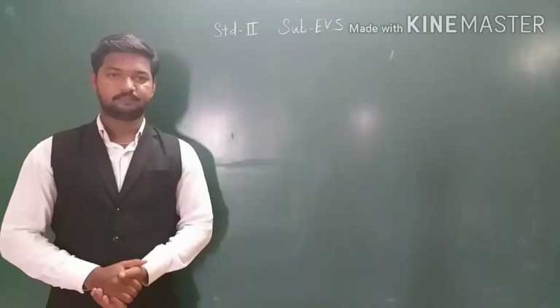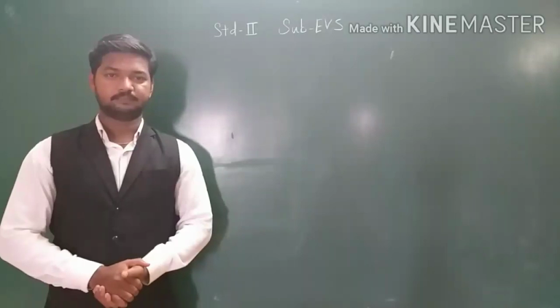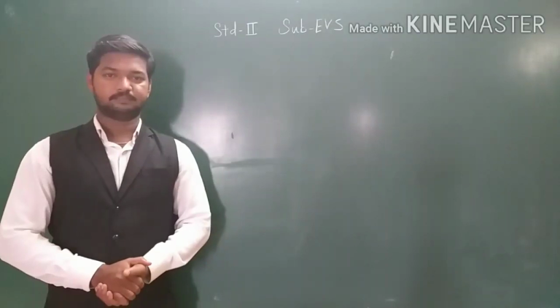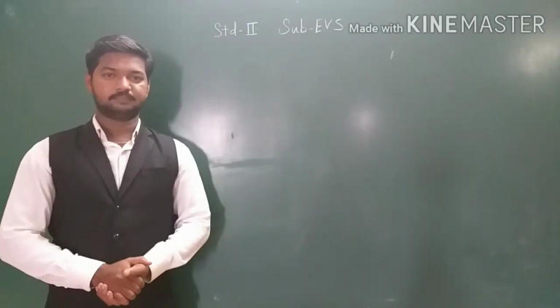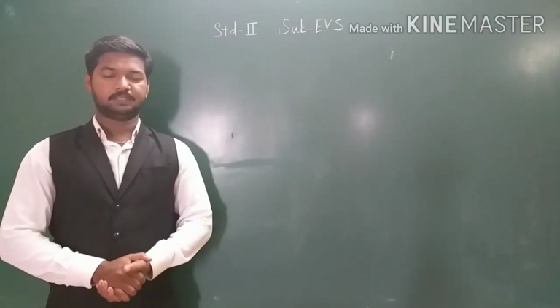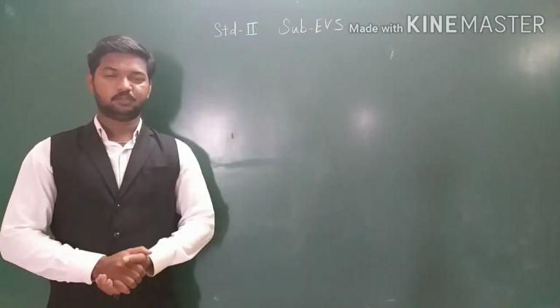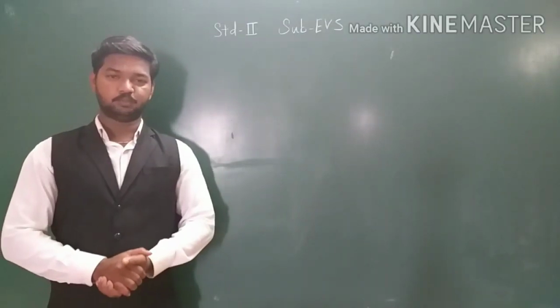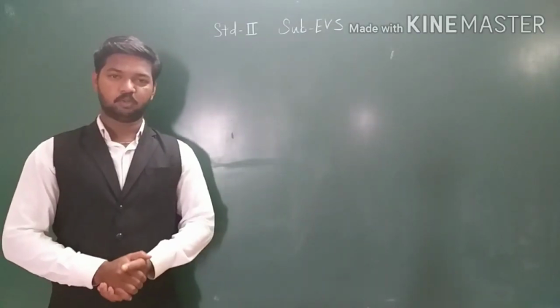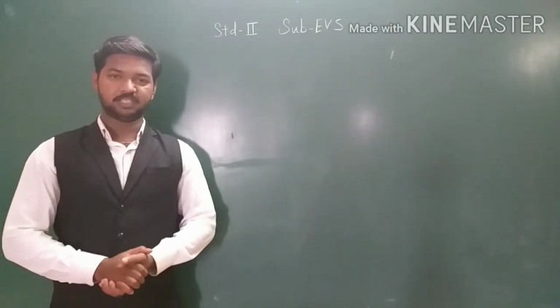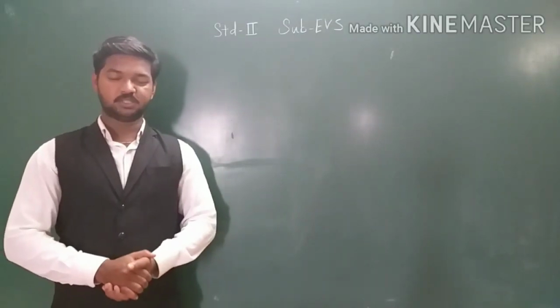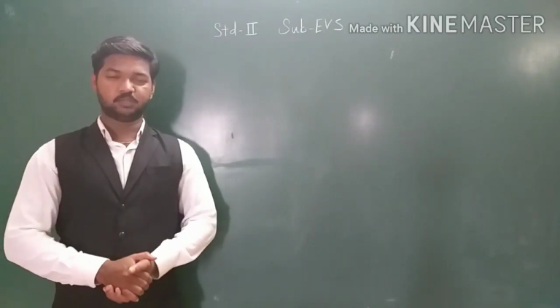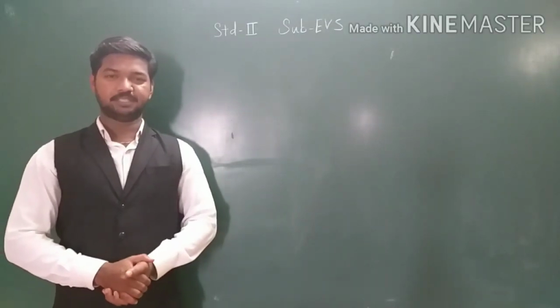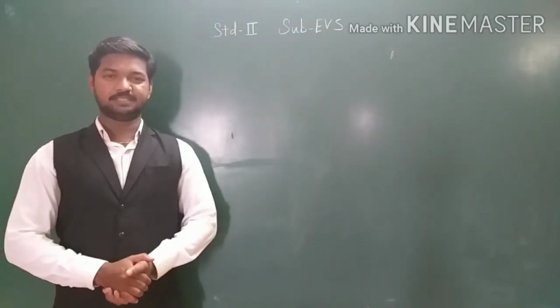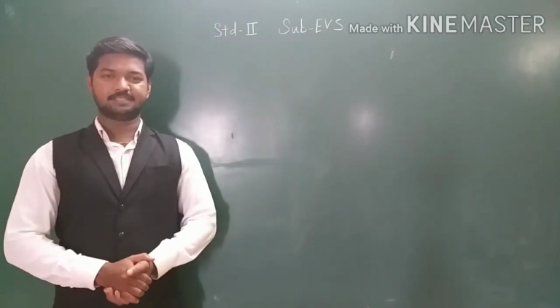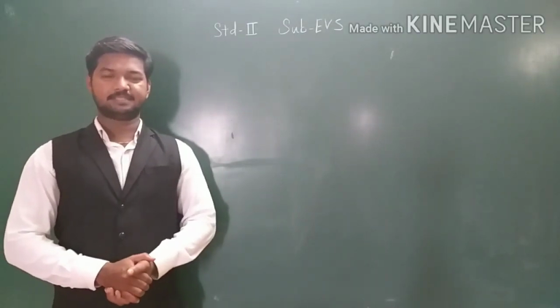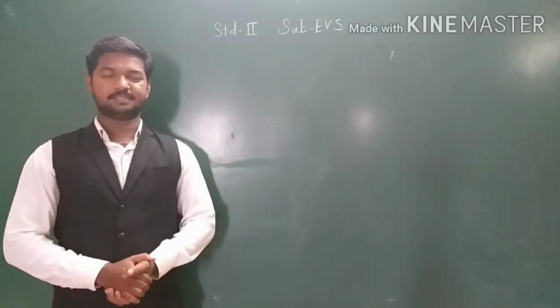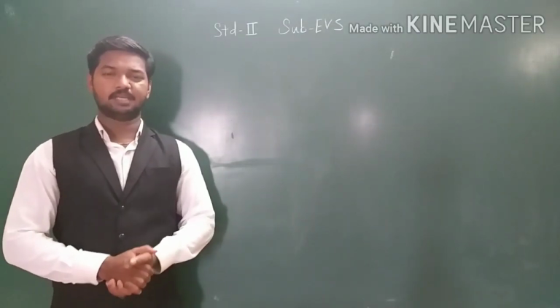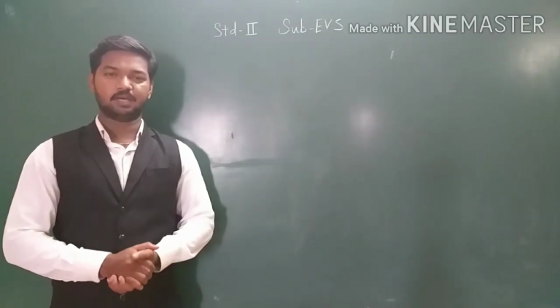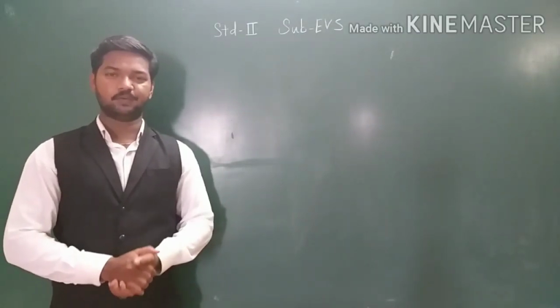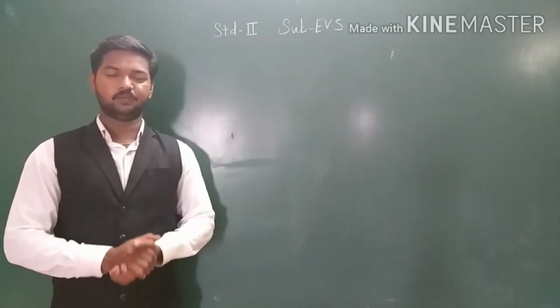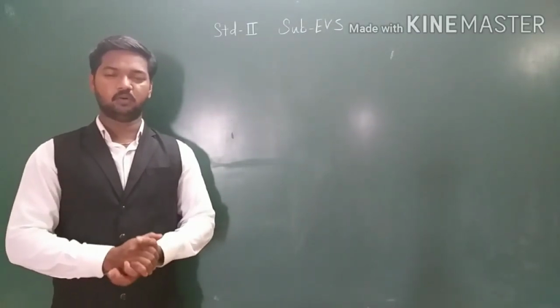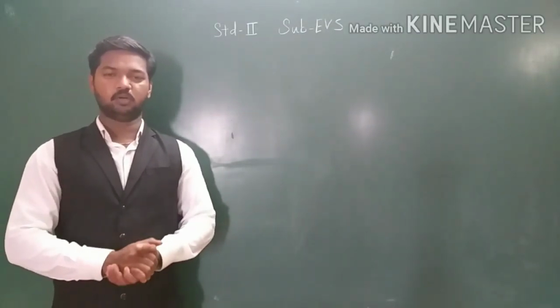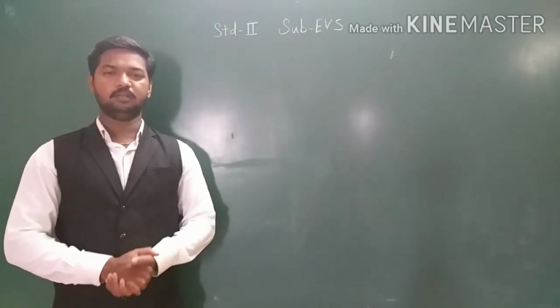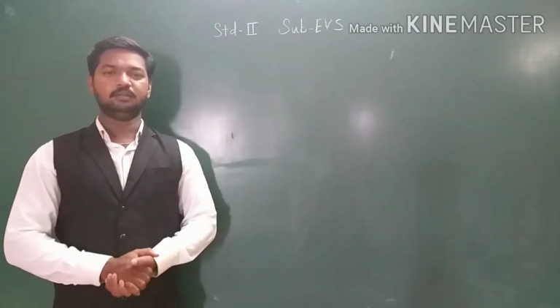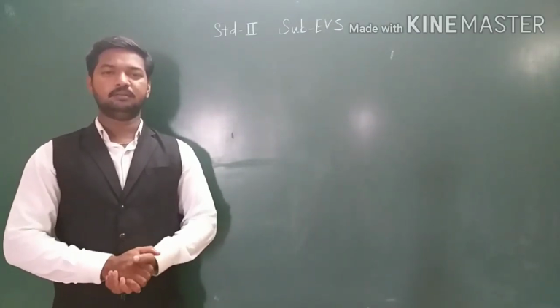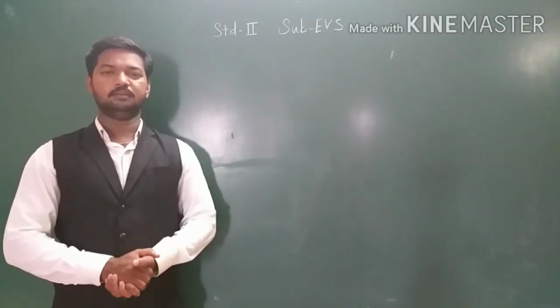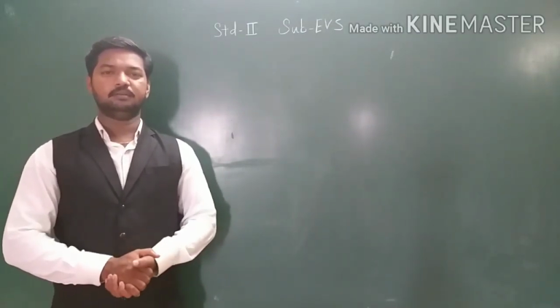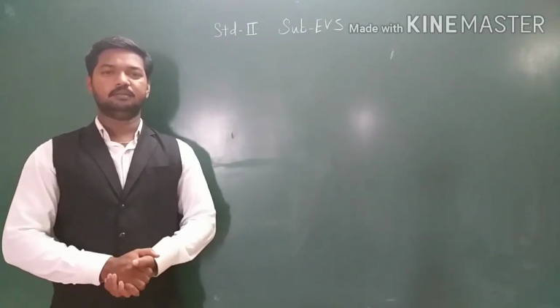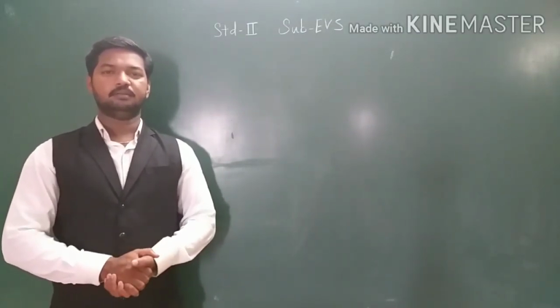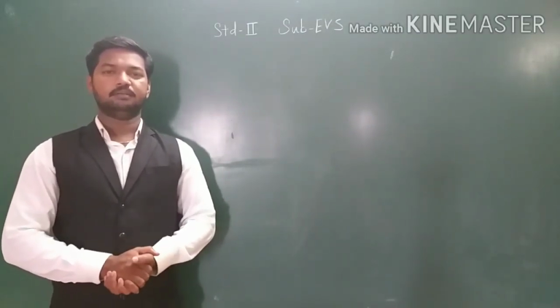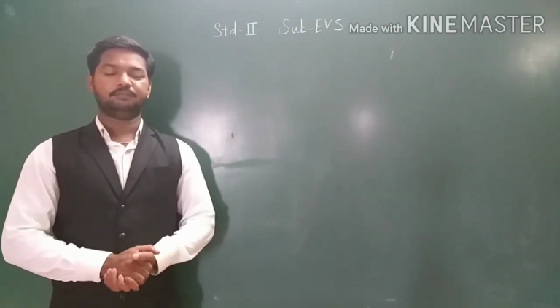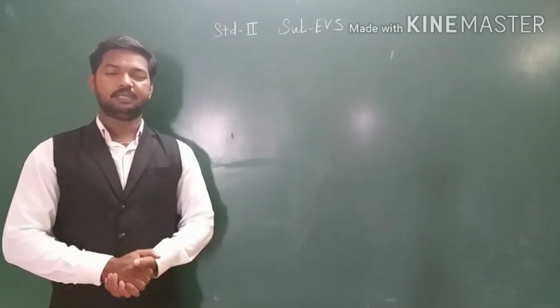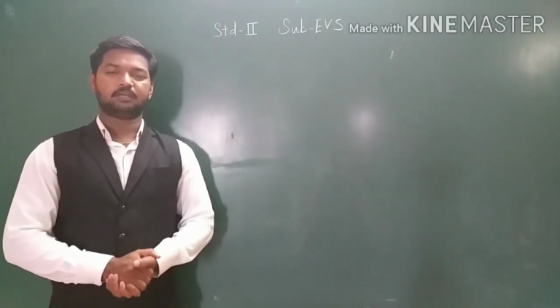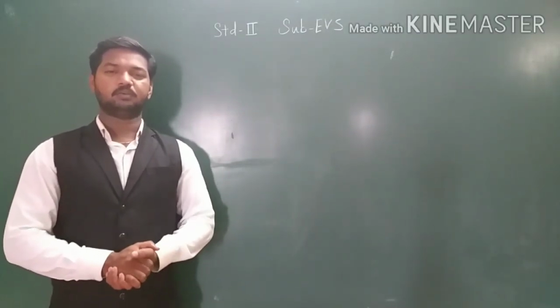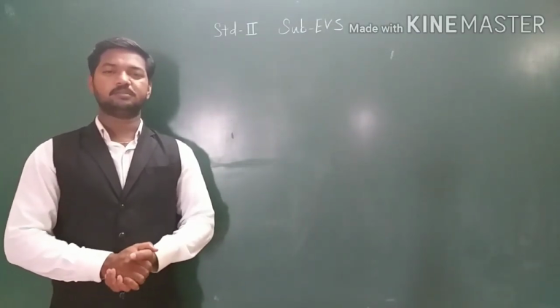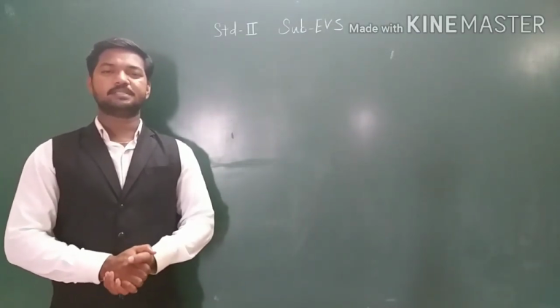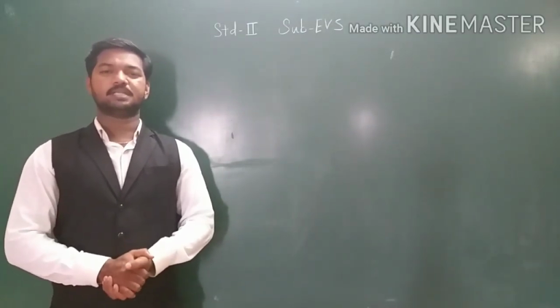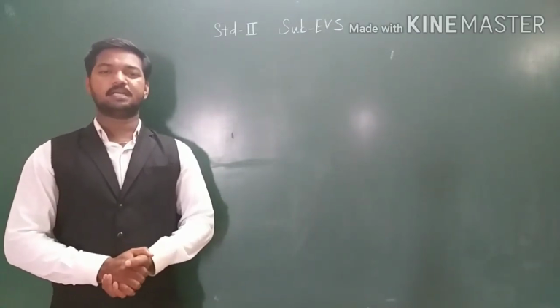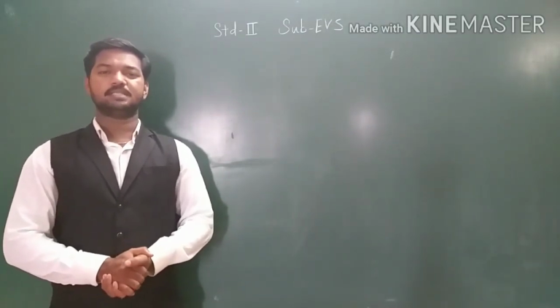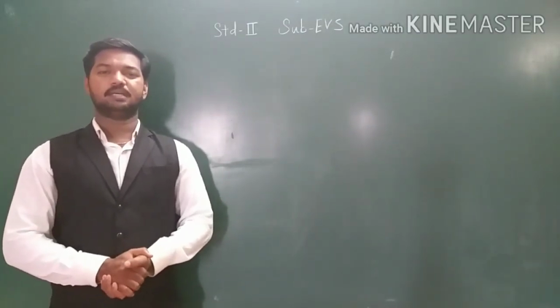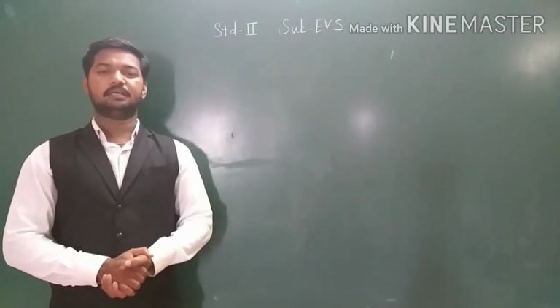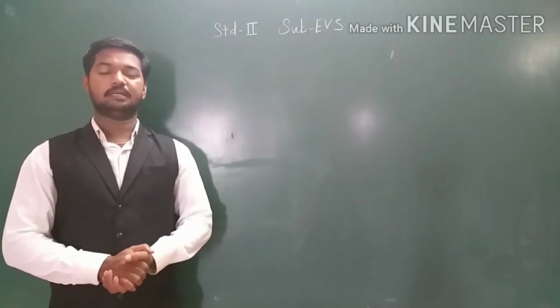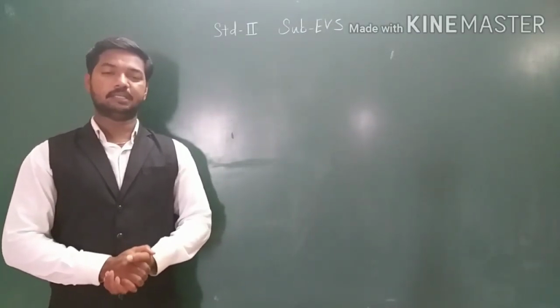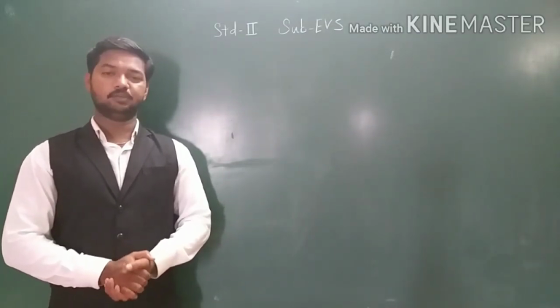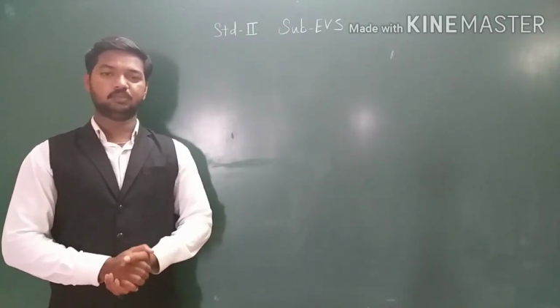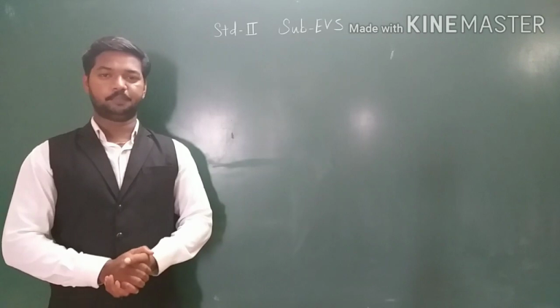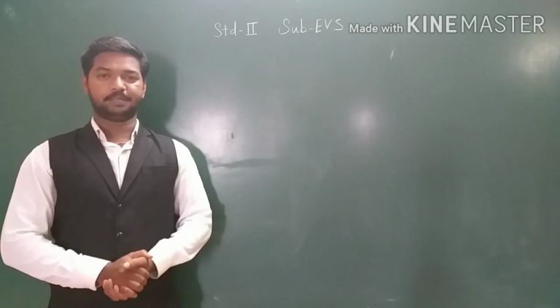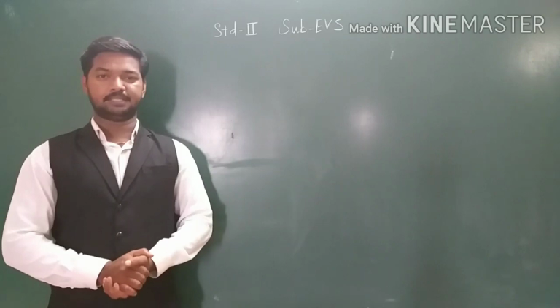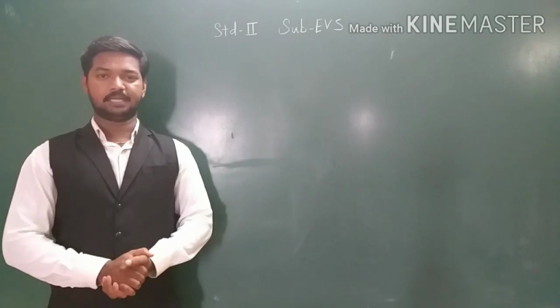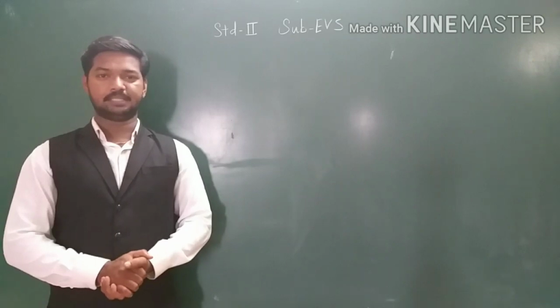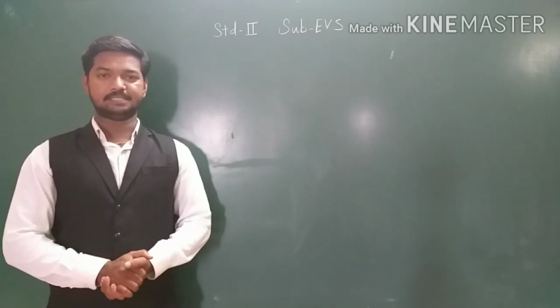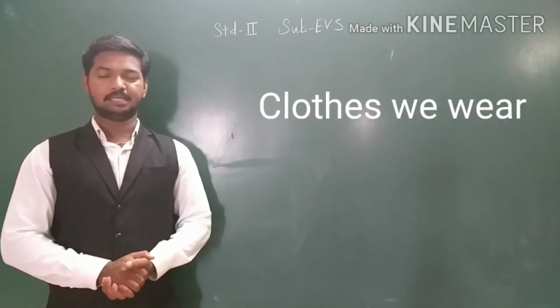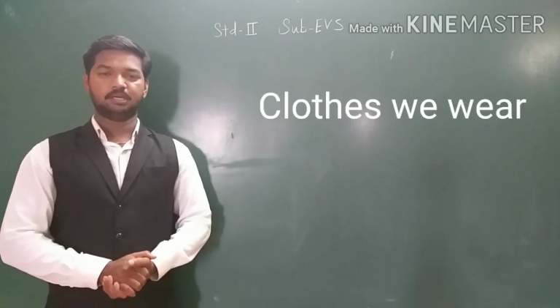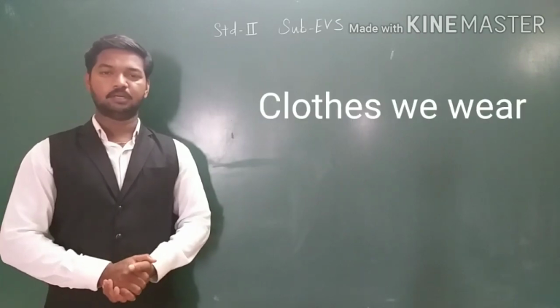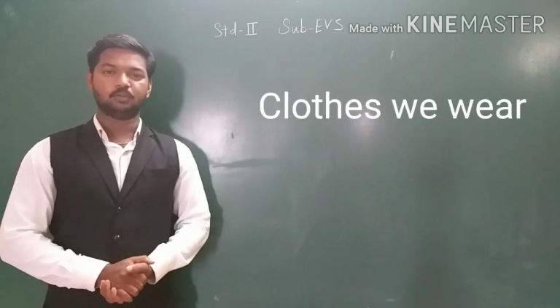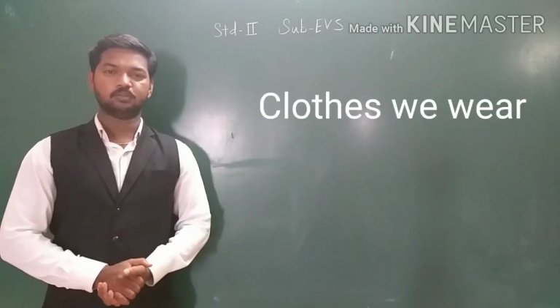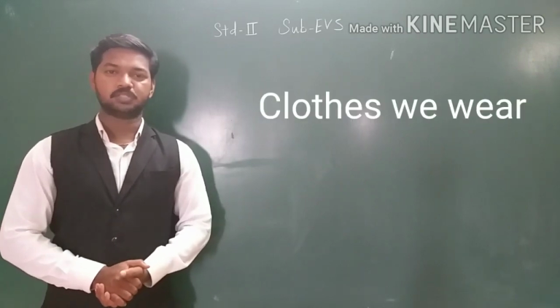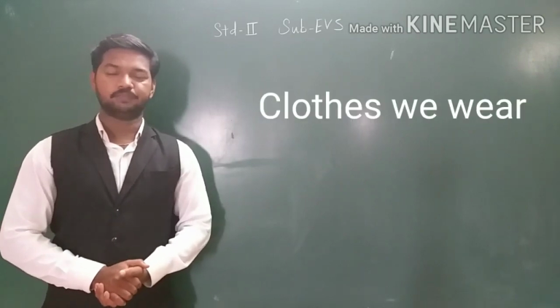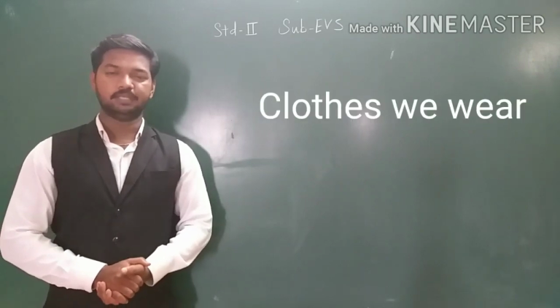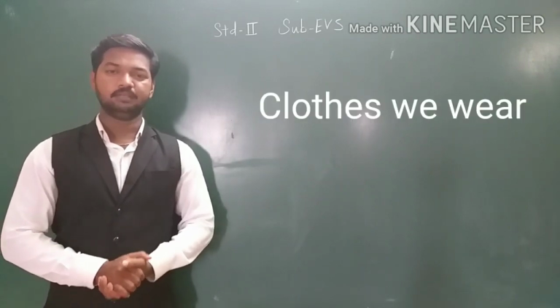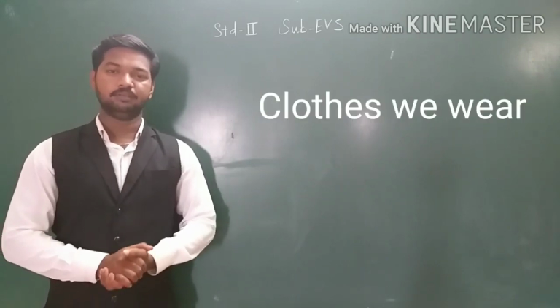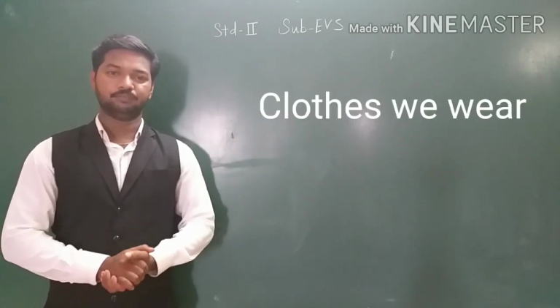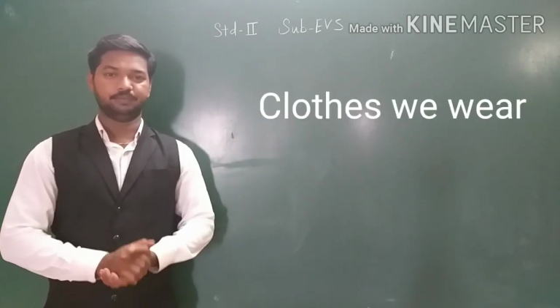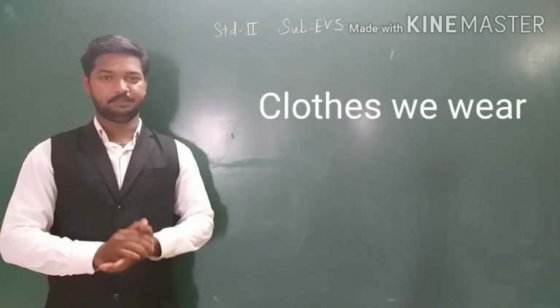Good morning students. How are you all? We are going to start a new topic: clothes we wear.